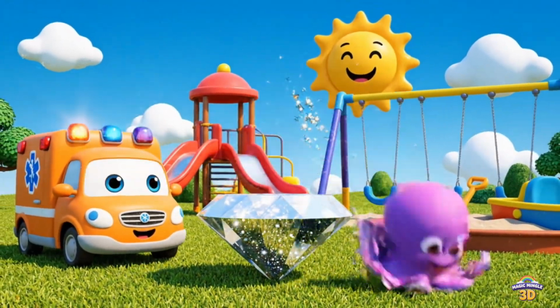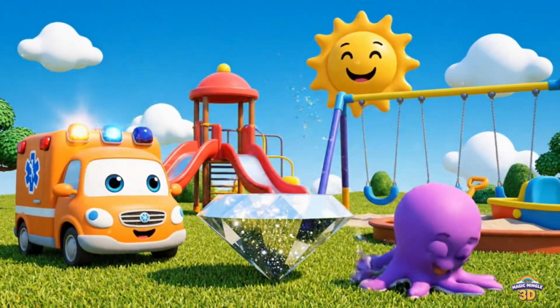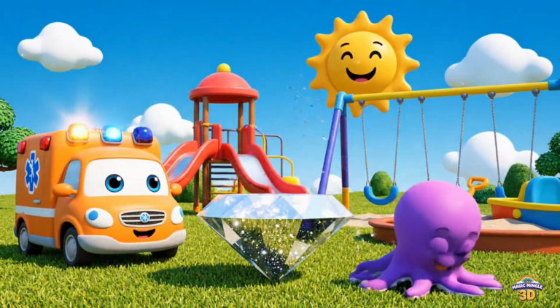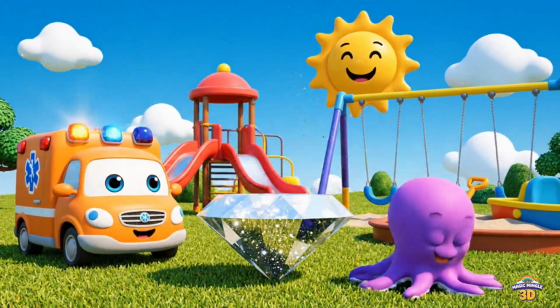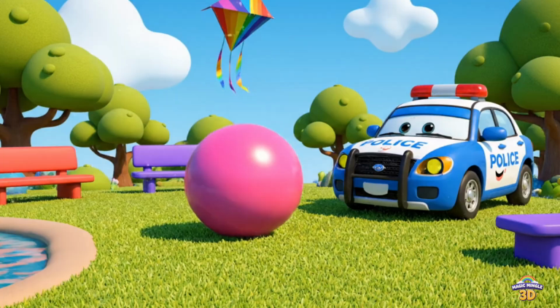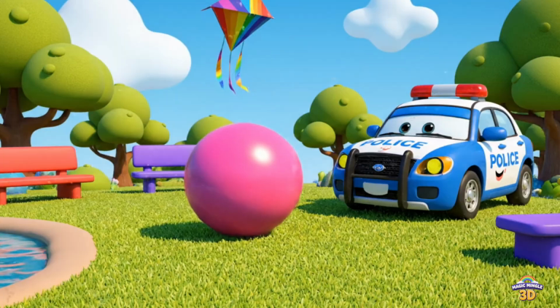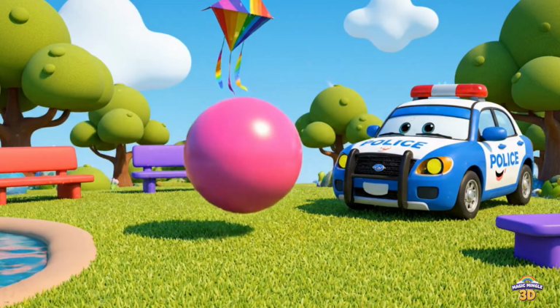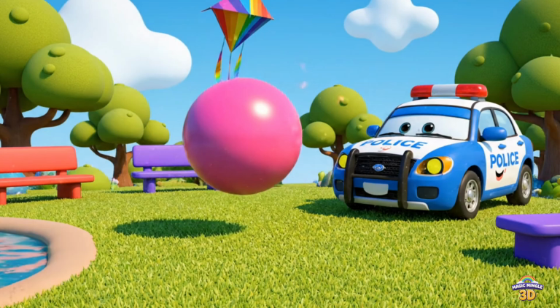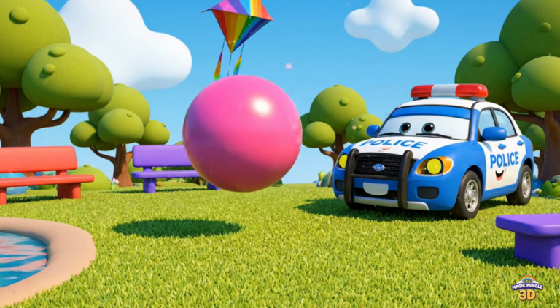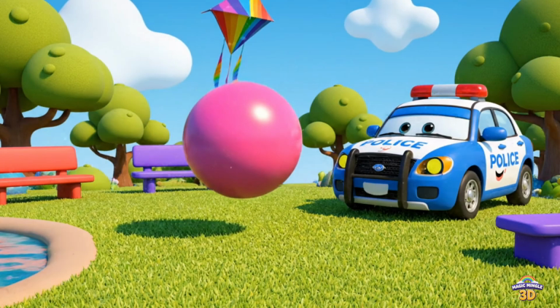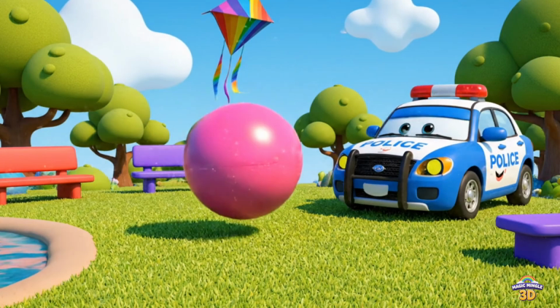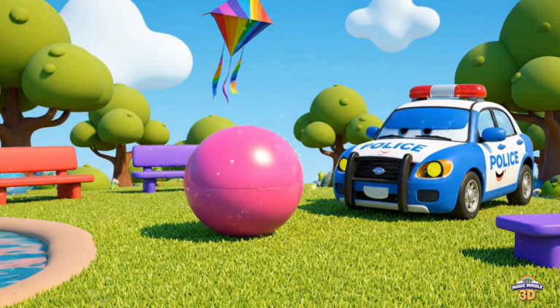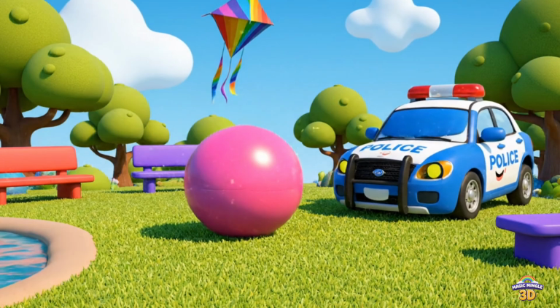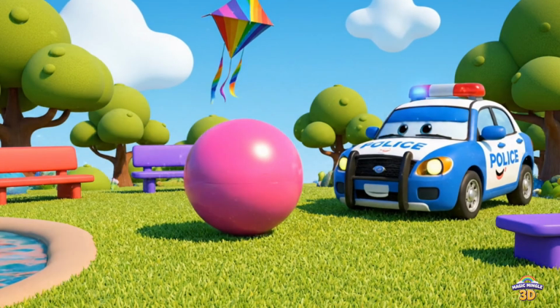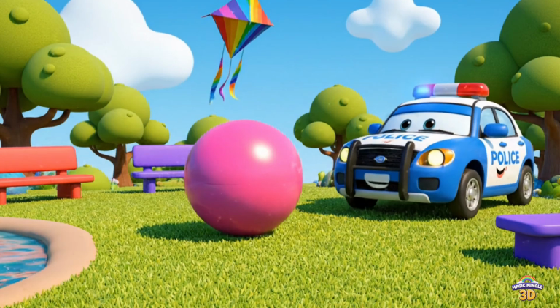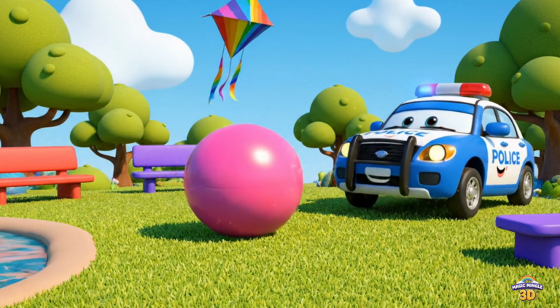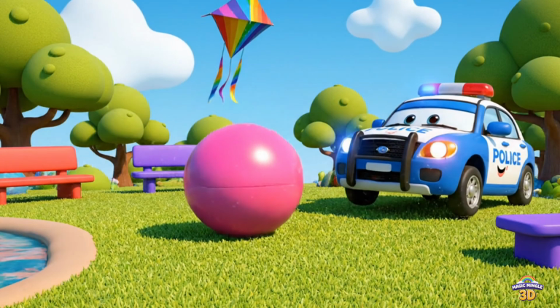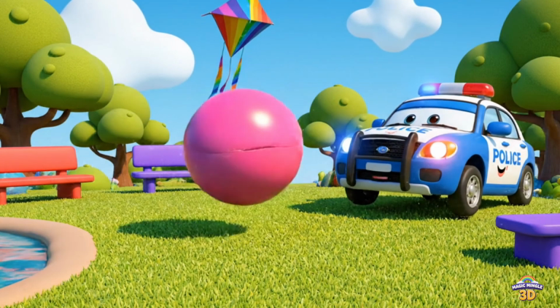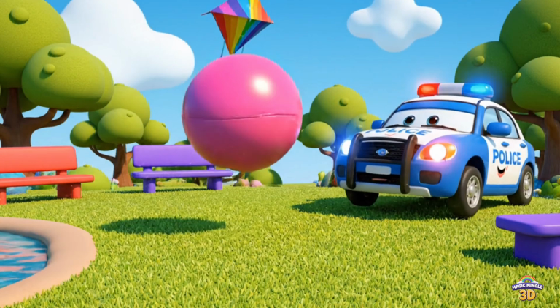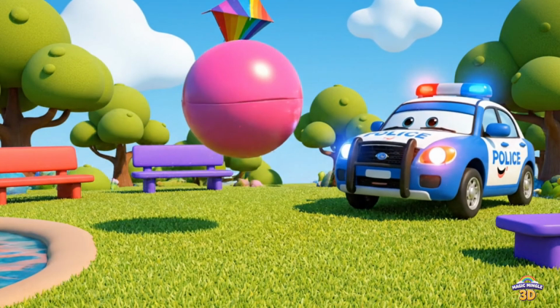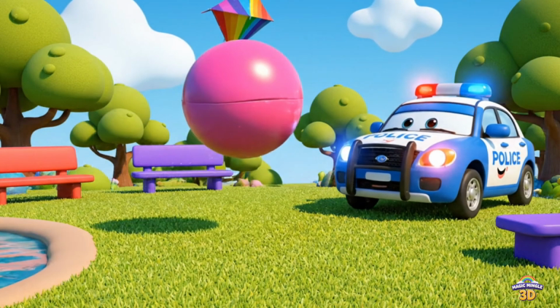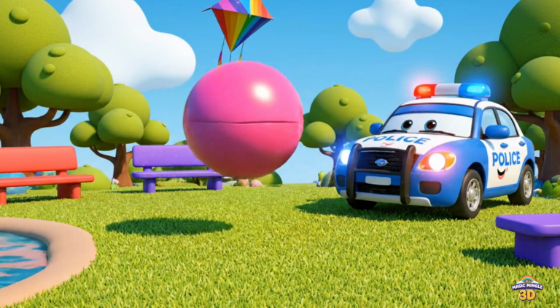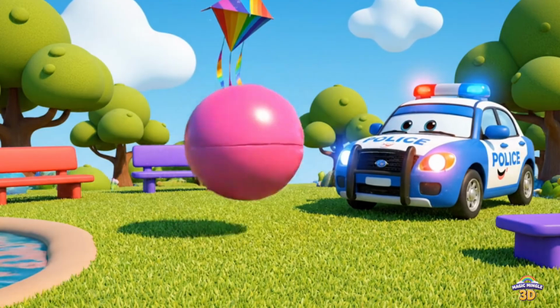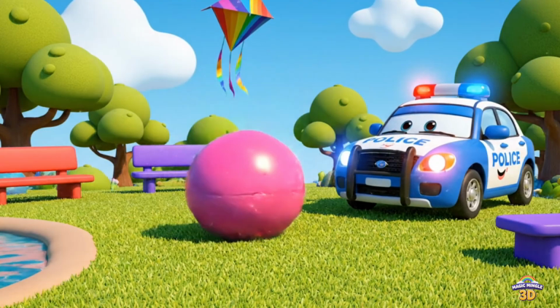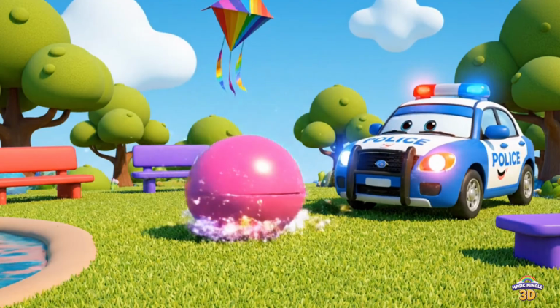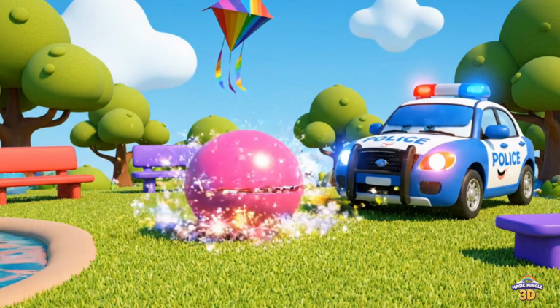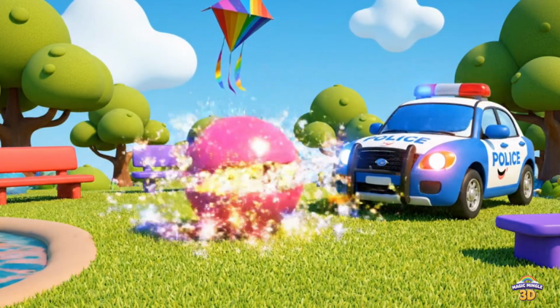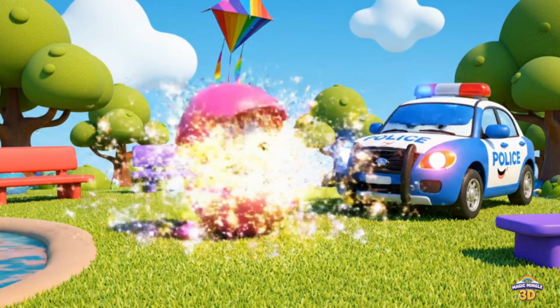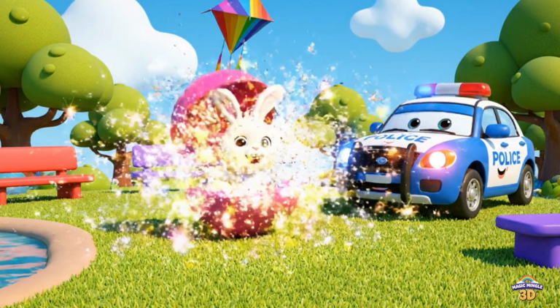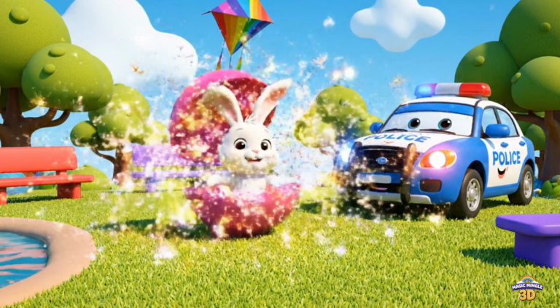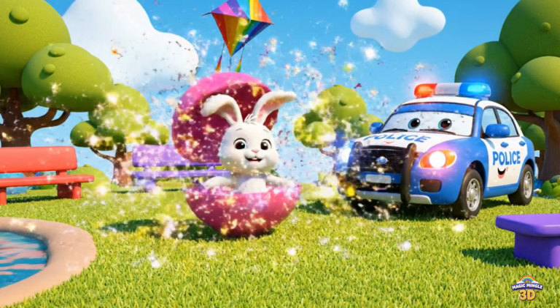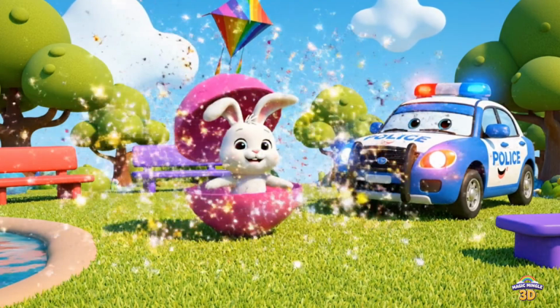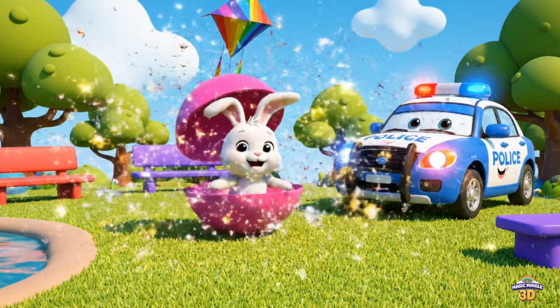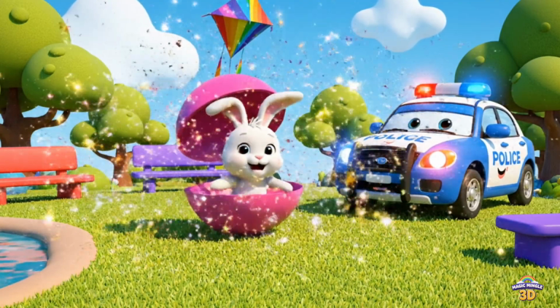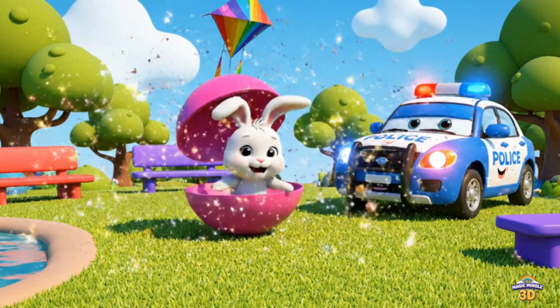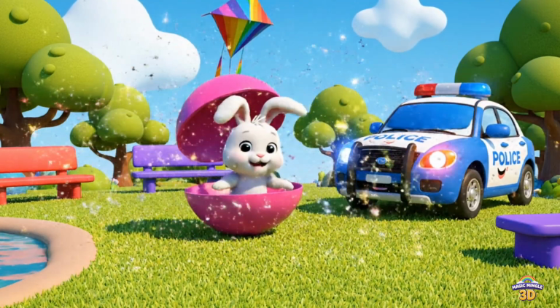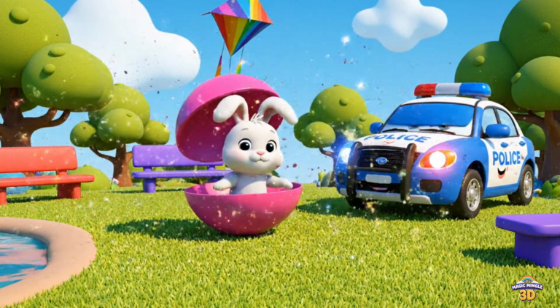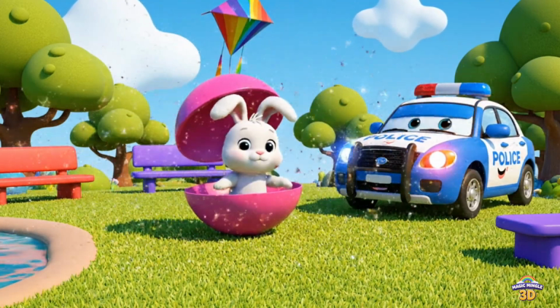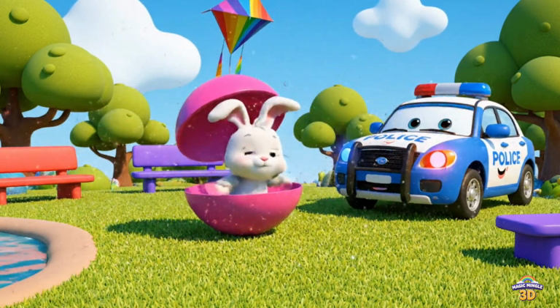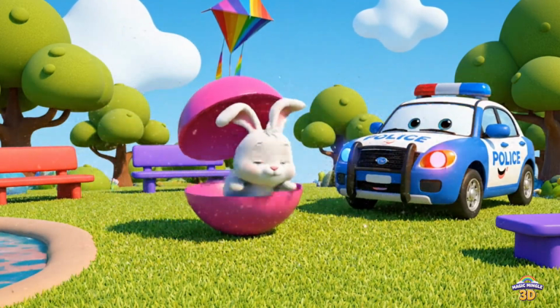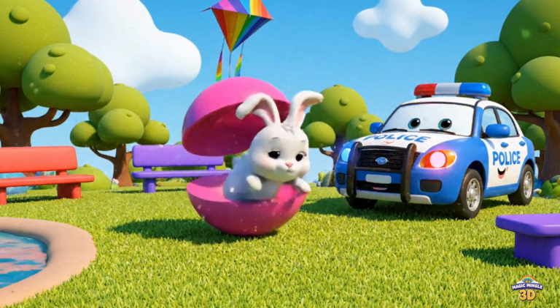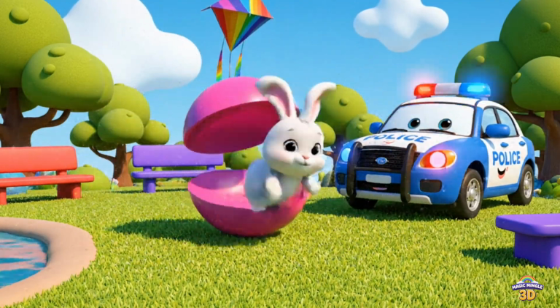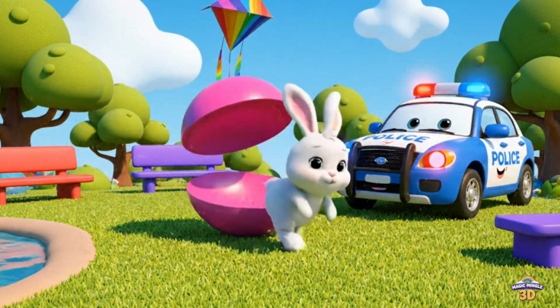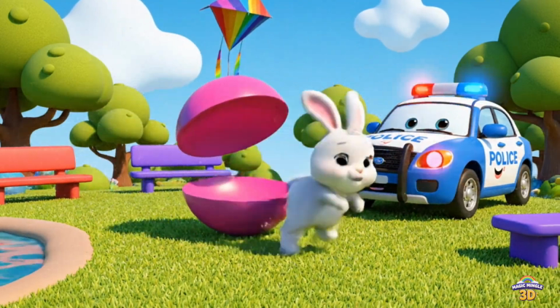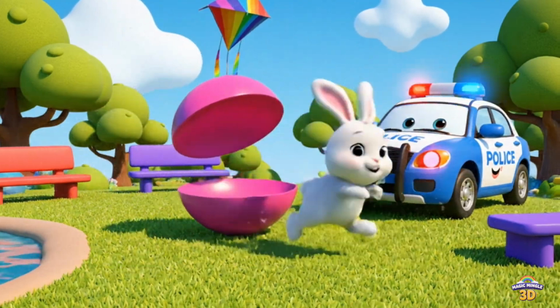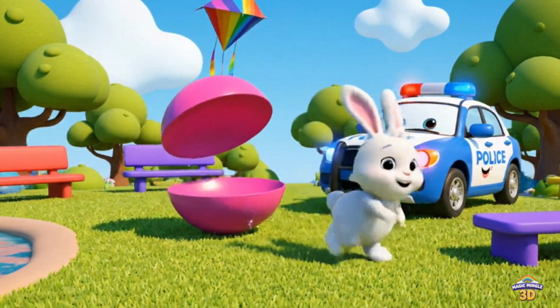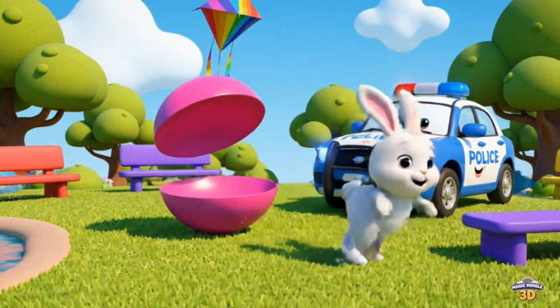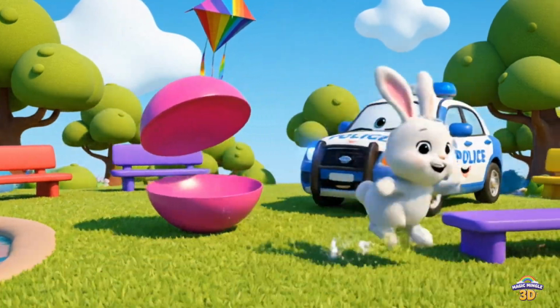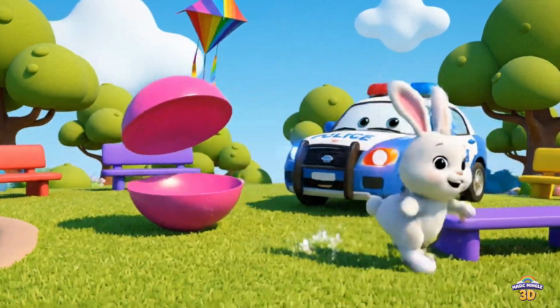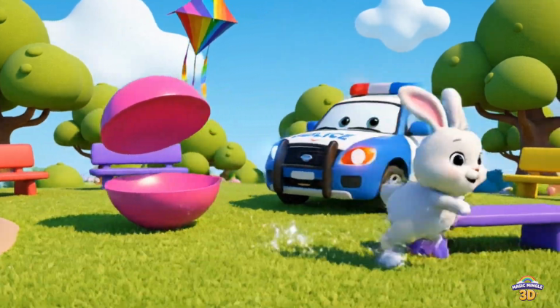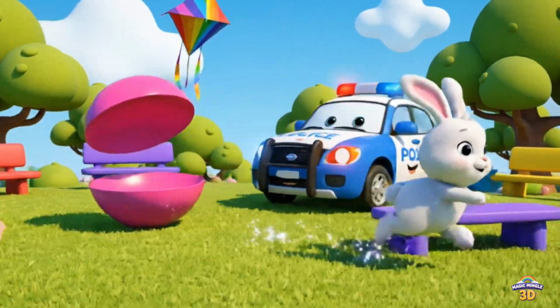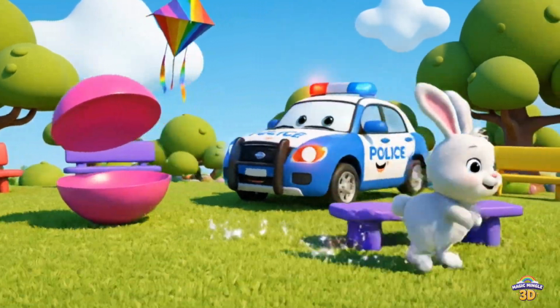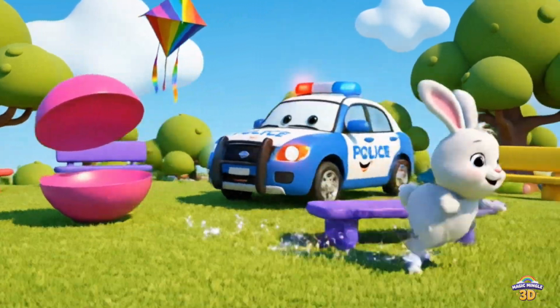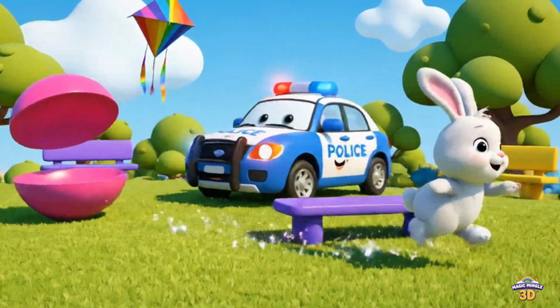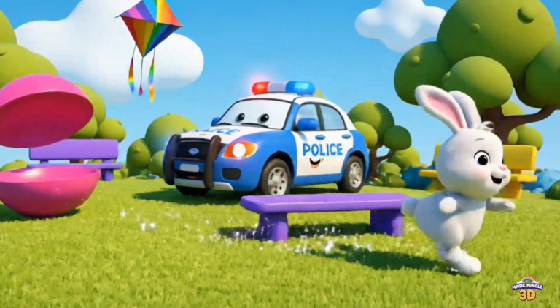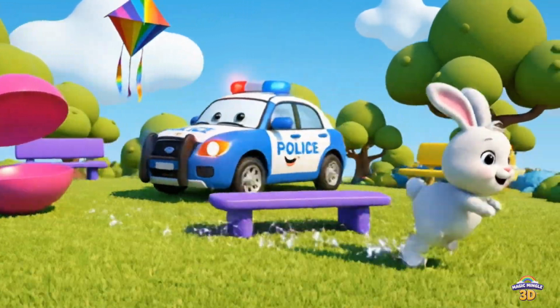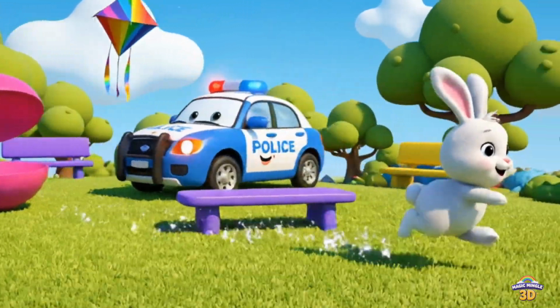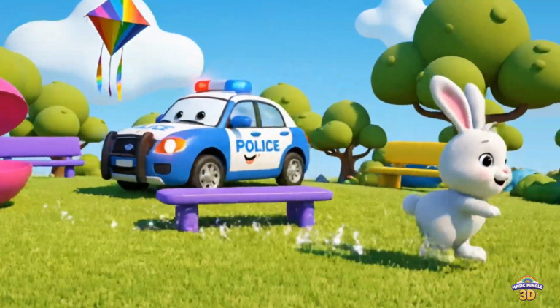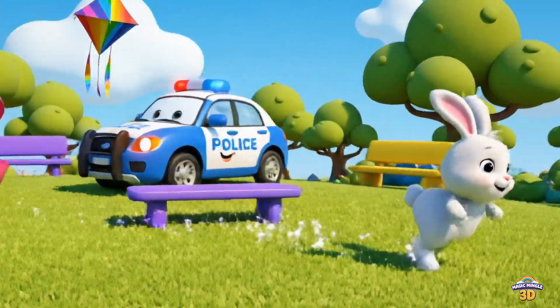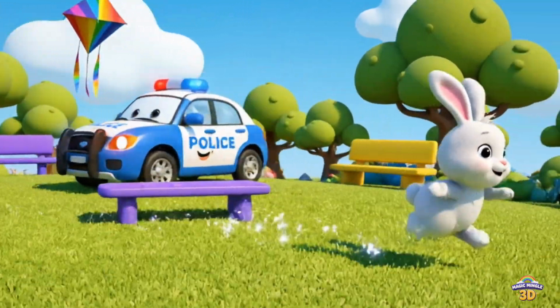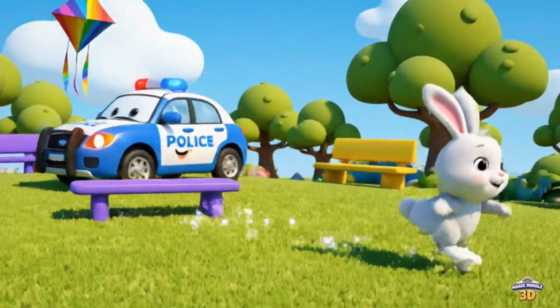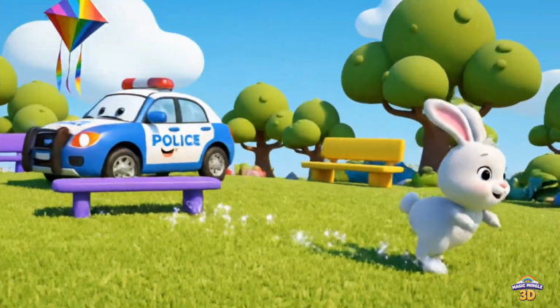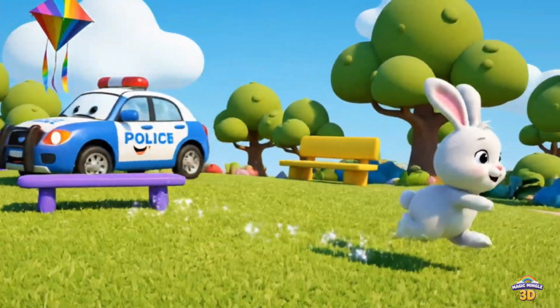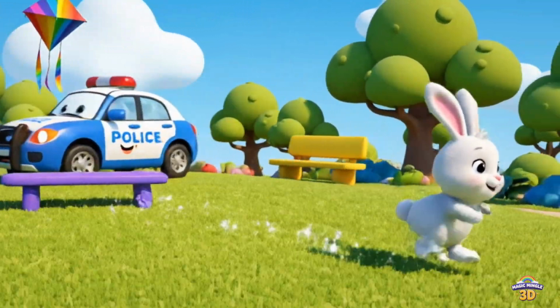This is a circle. There's a bunny inside. Circle. Police car. Bunny.